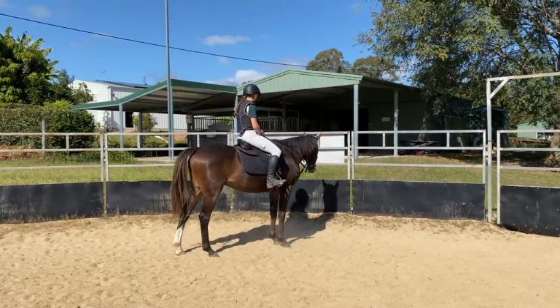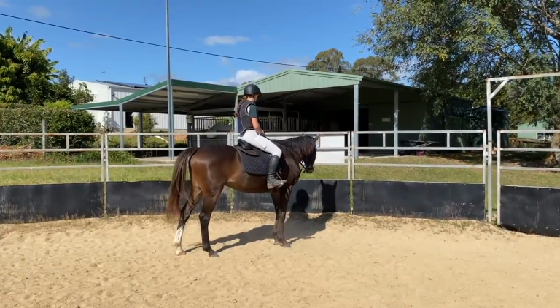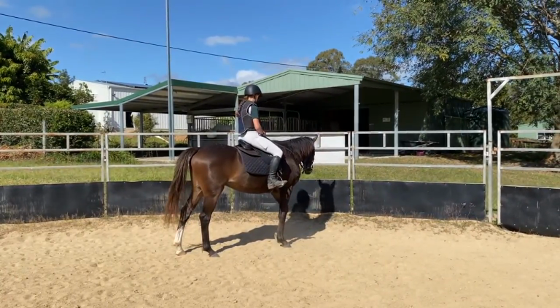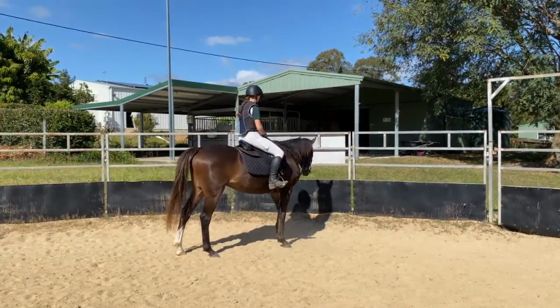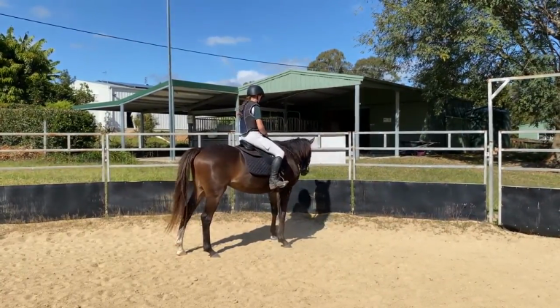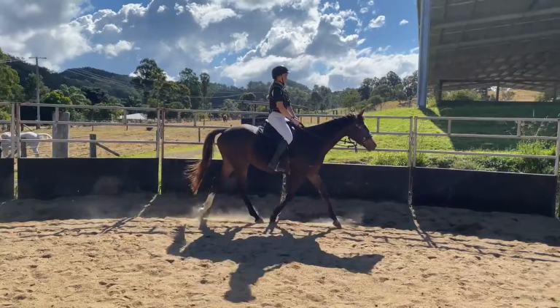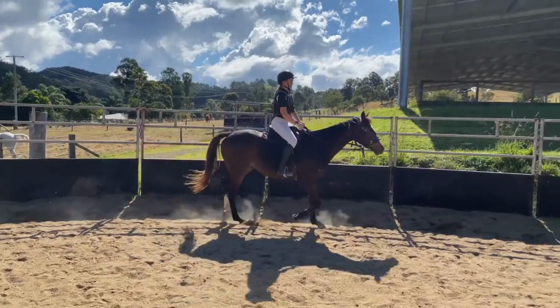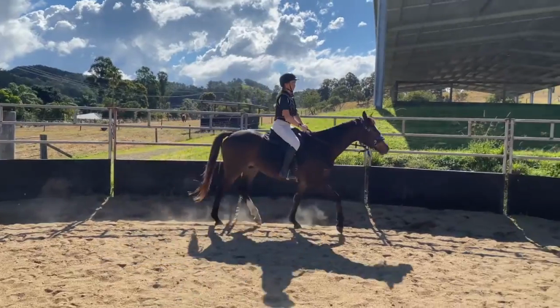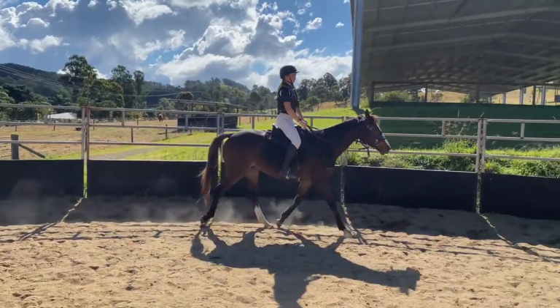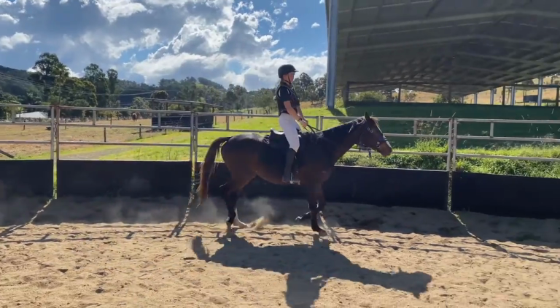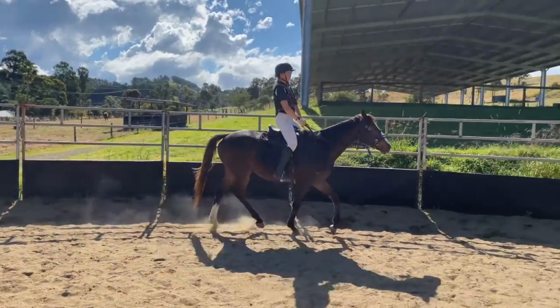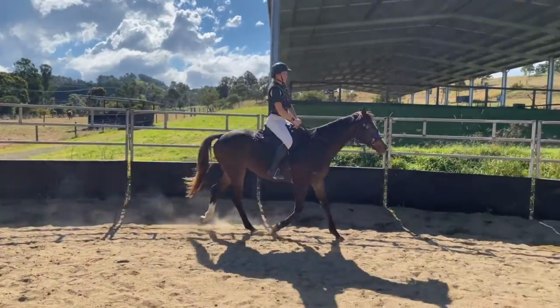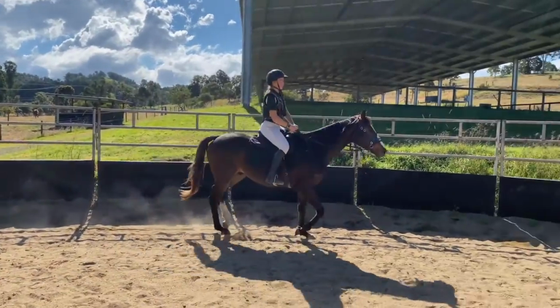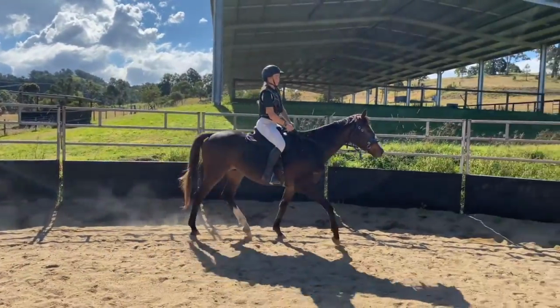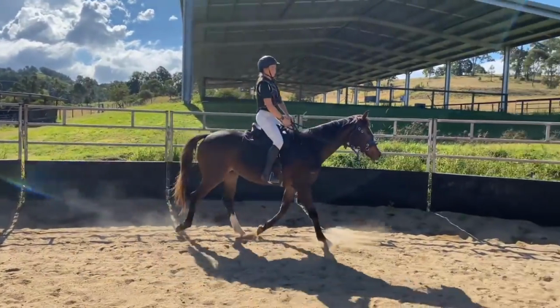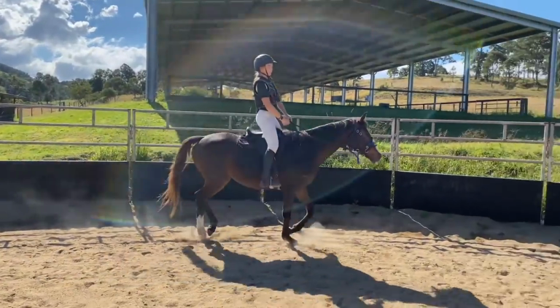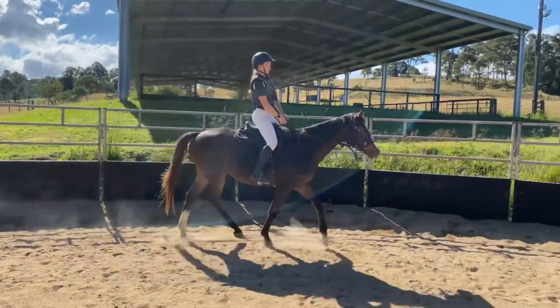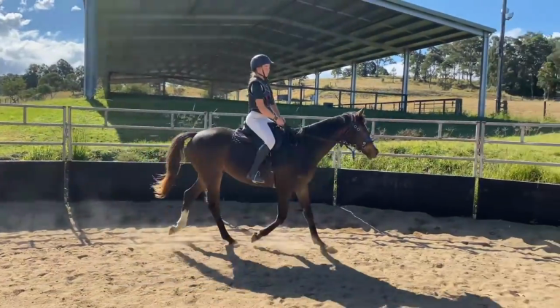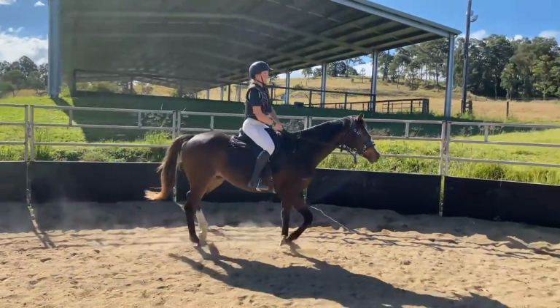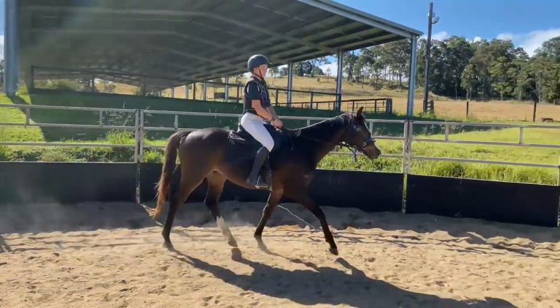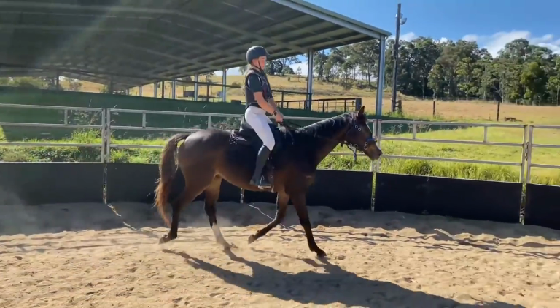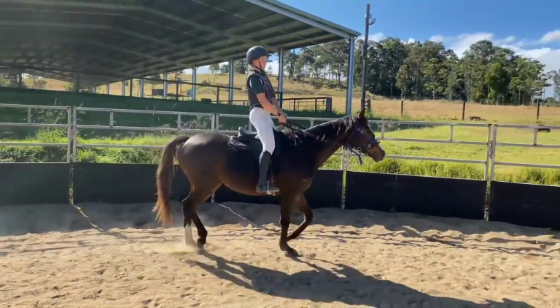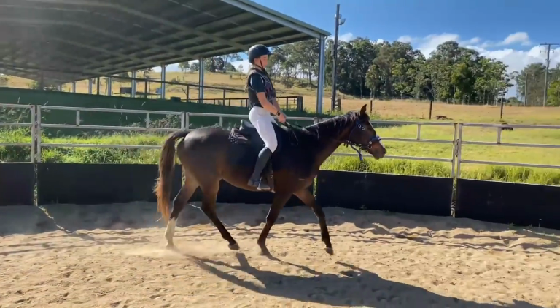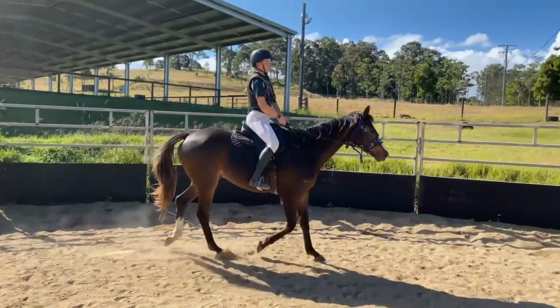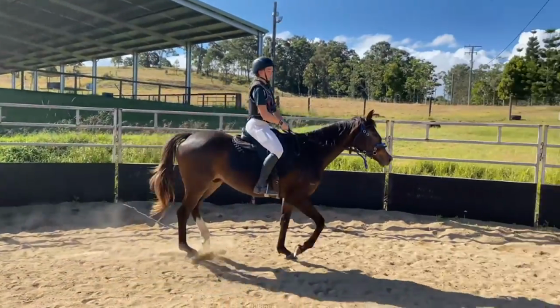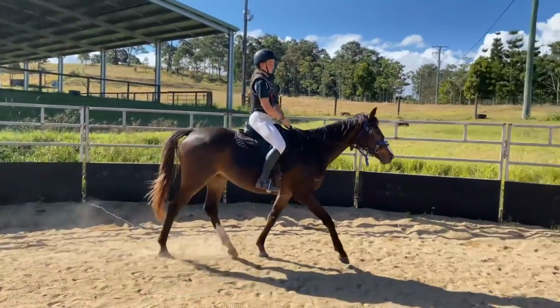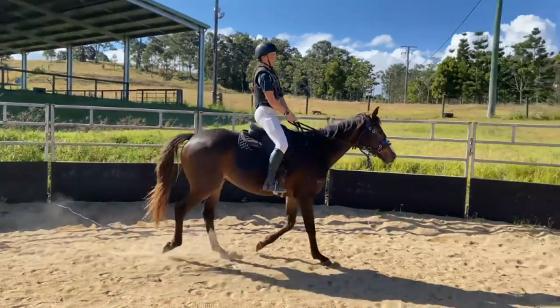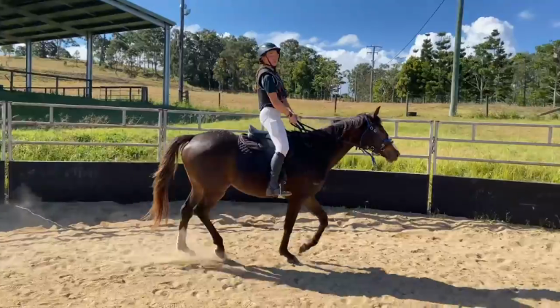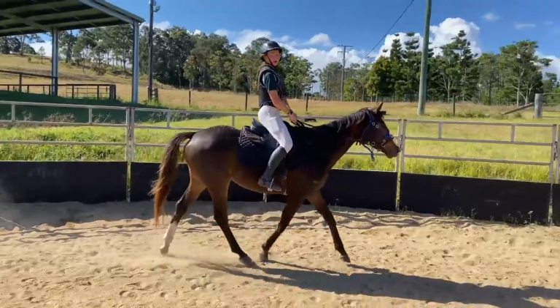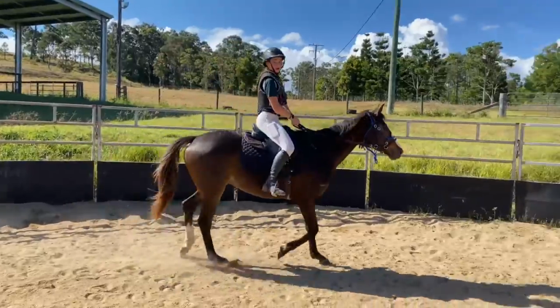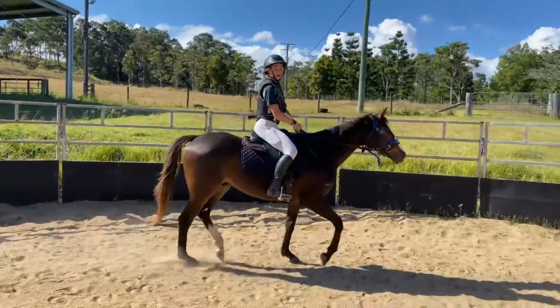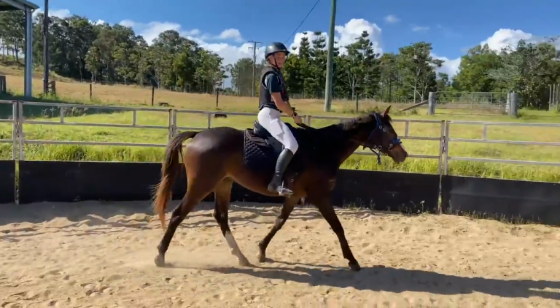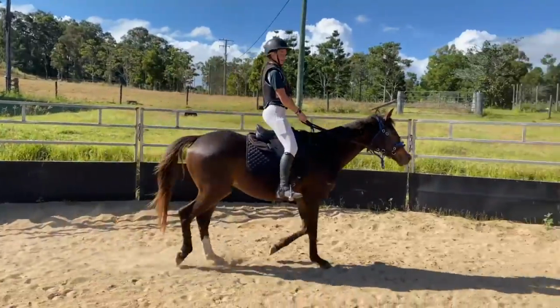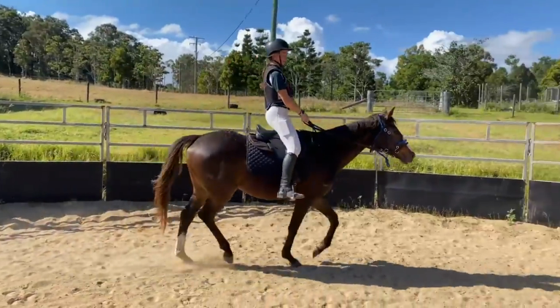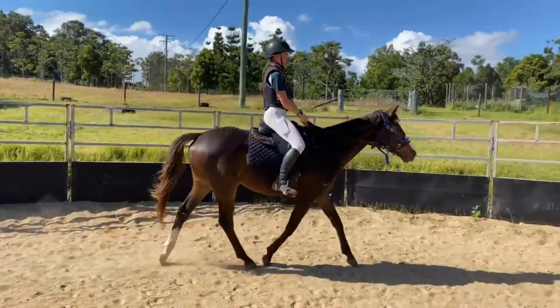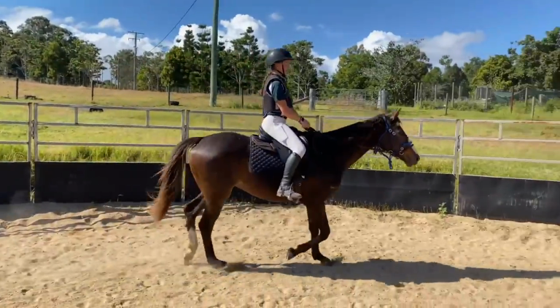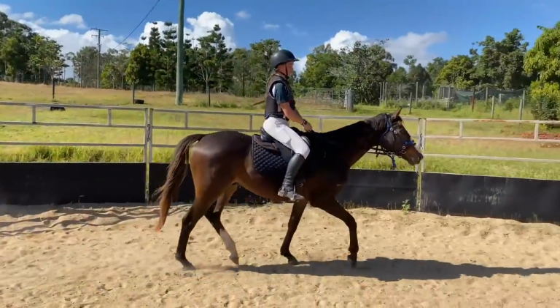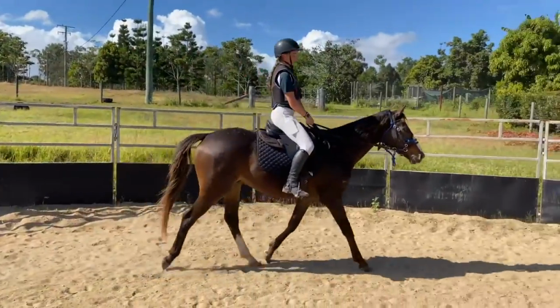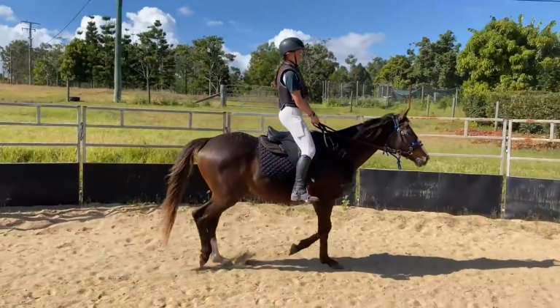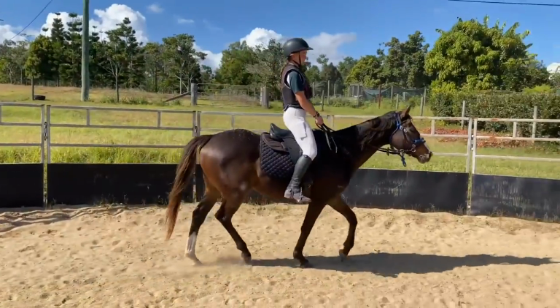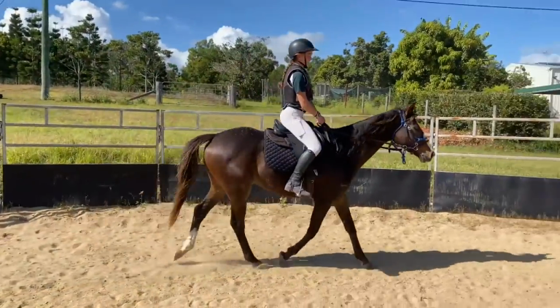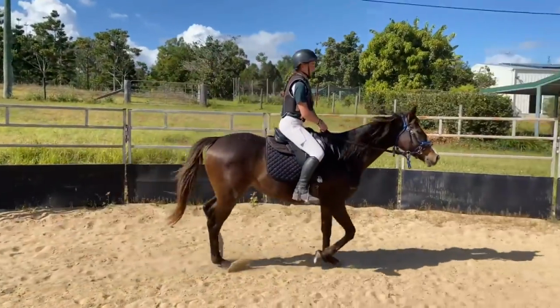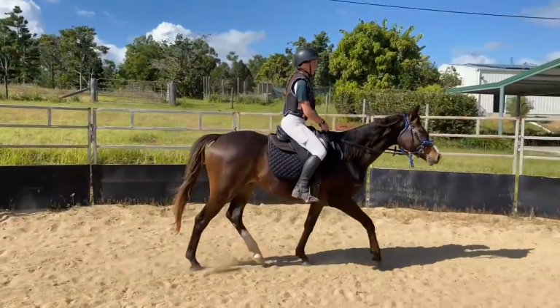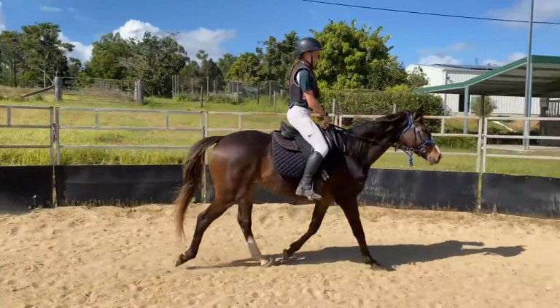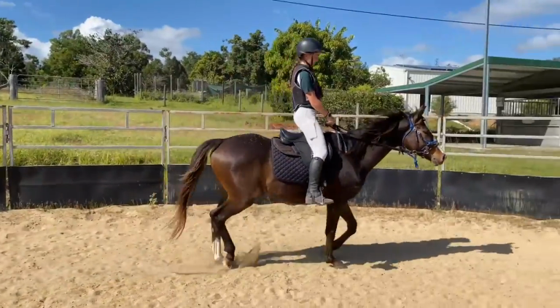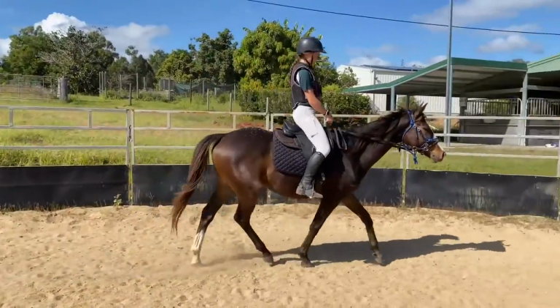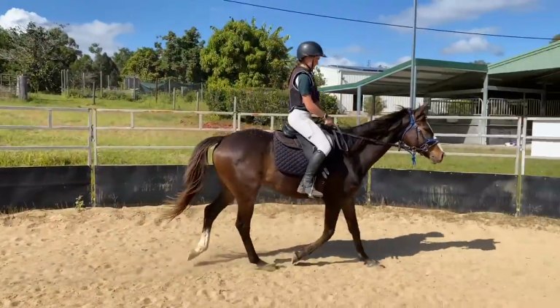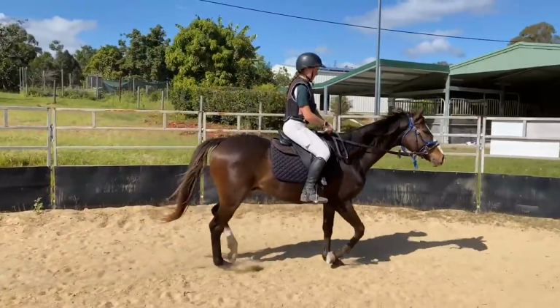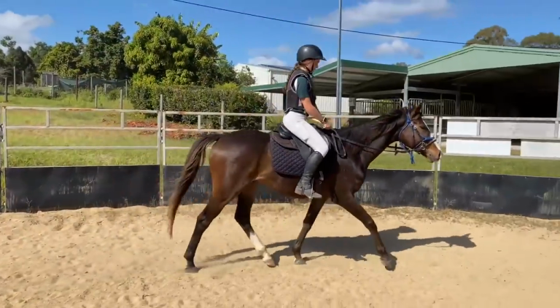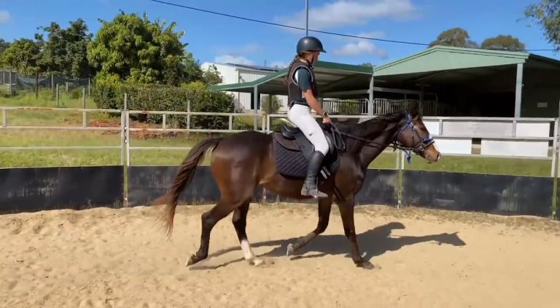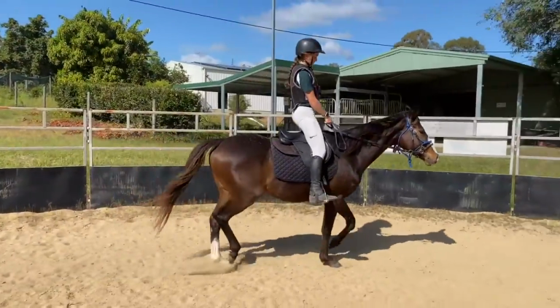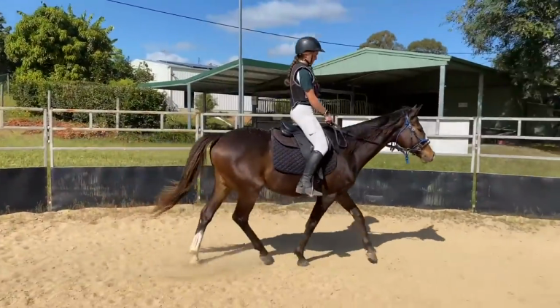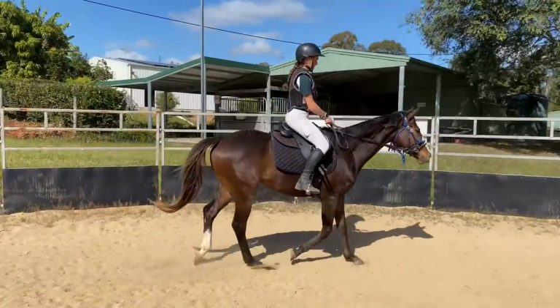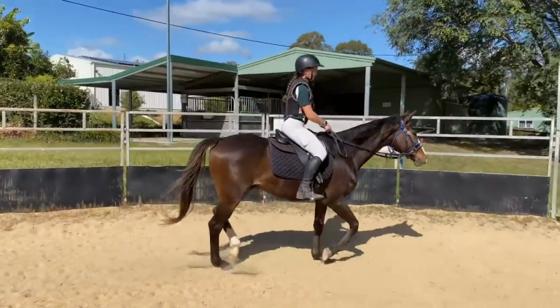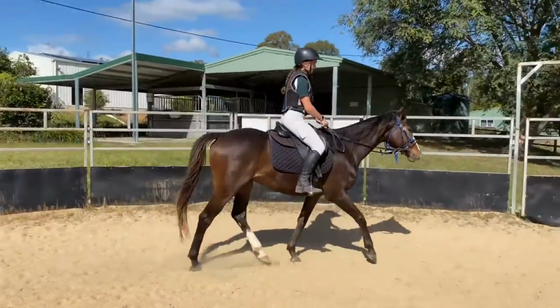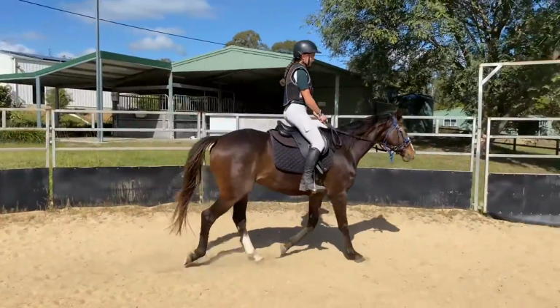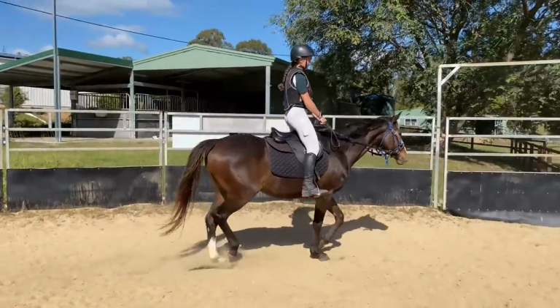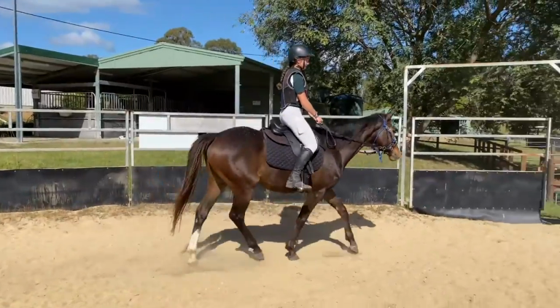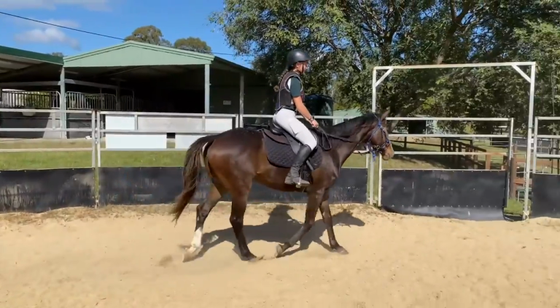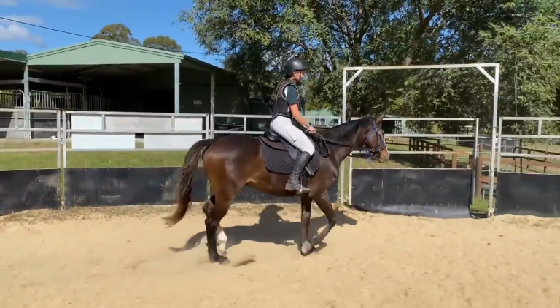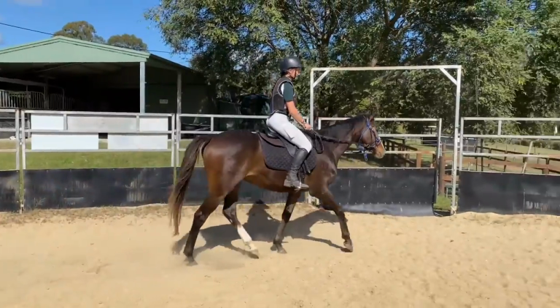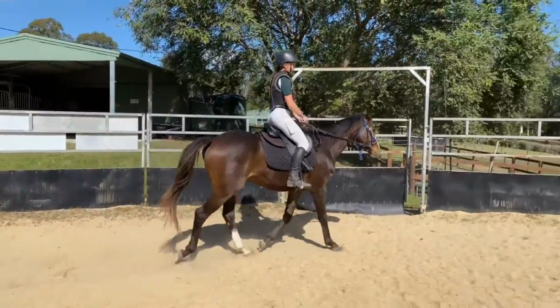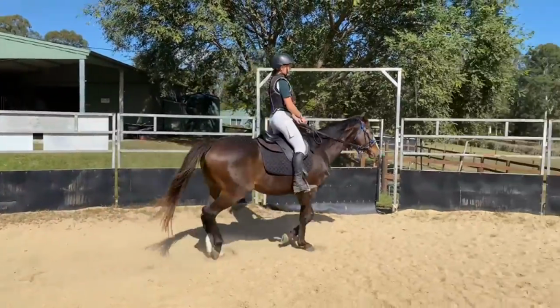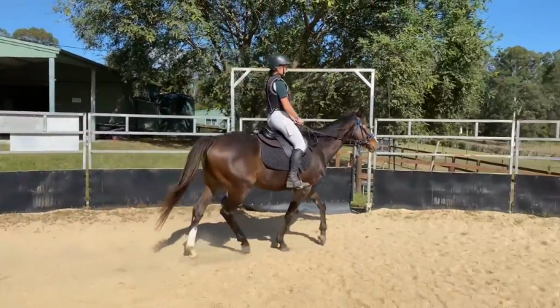This is also Ace's first time riding outside of our agistment. I floated him out by himself and he just did so well — we were able to walk and trot around and he wasn't fazed by anything. Not bad for a four-year-old!